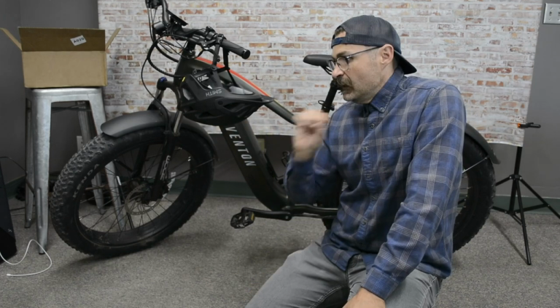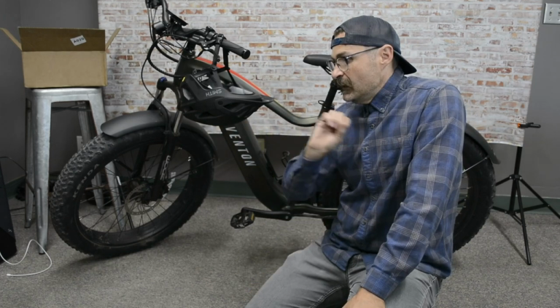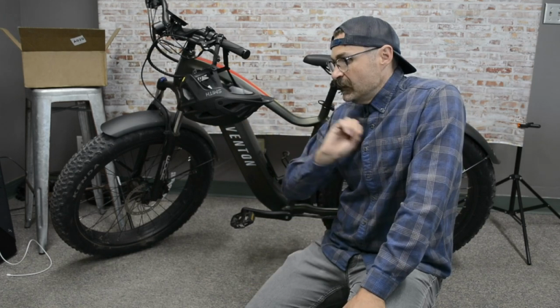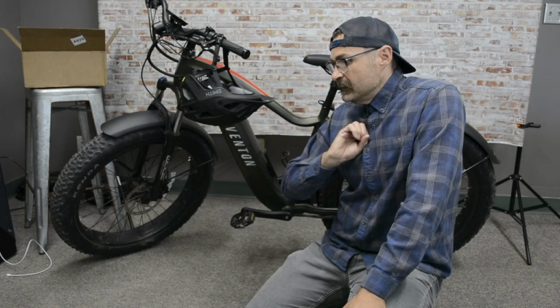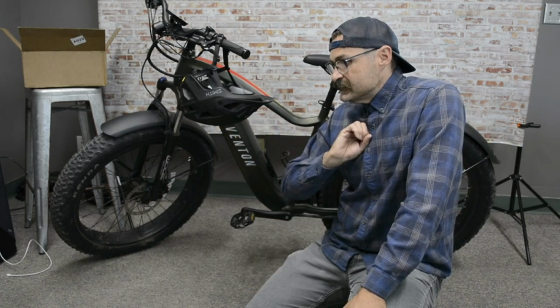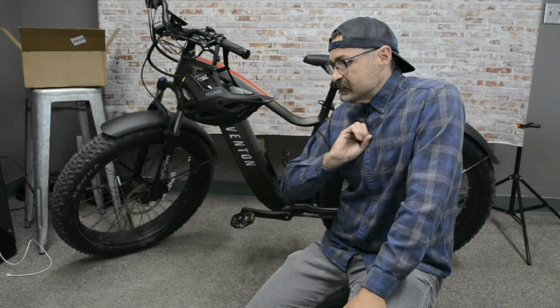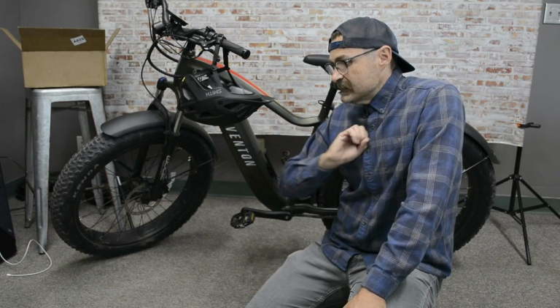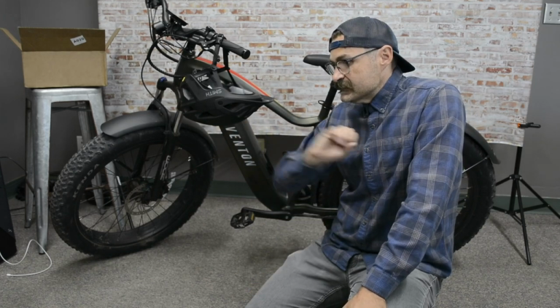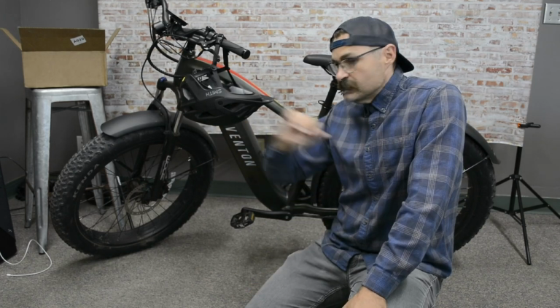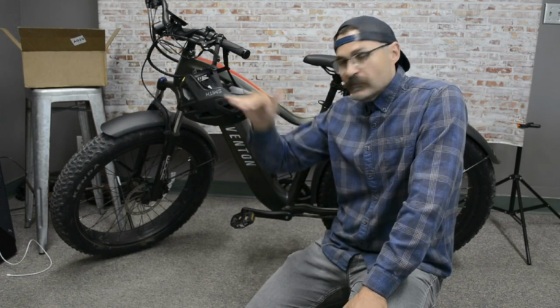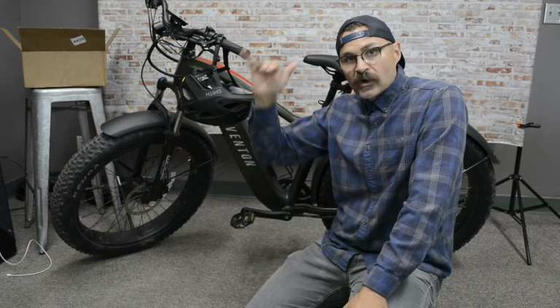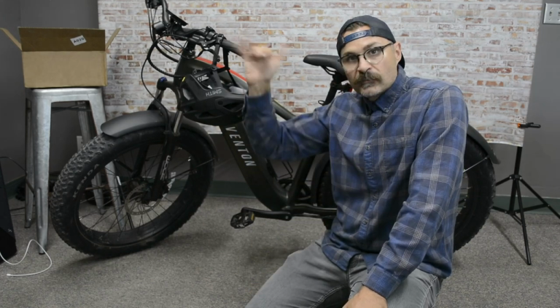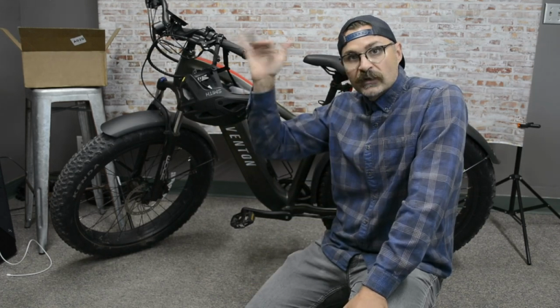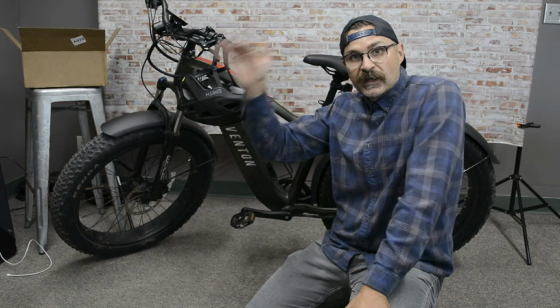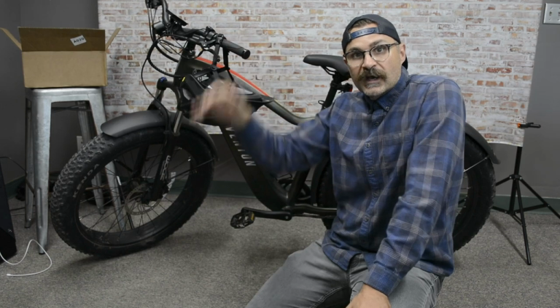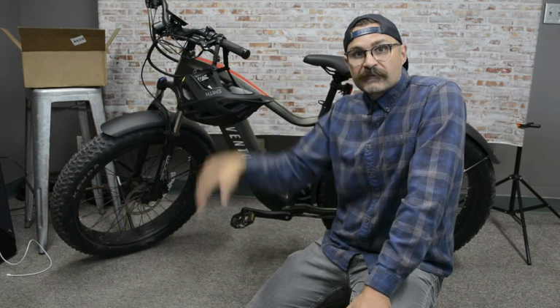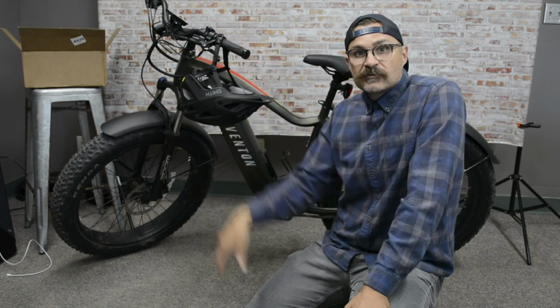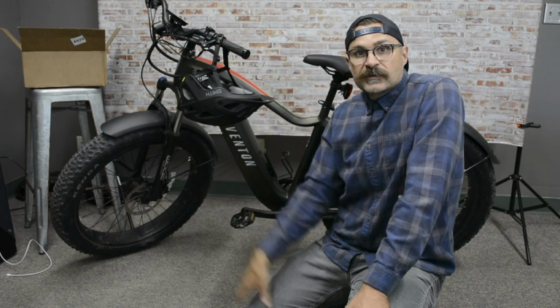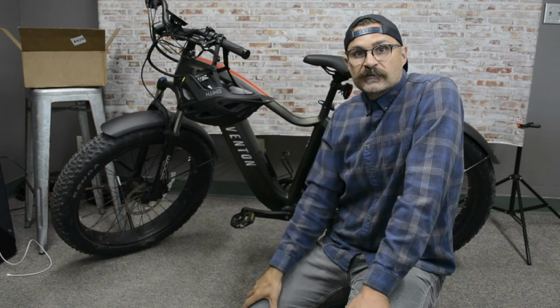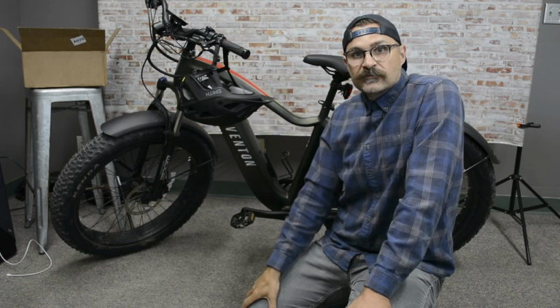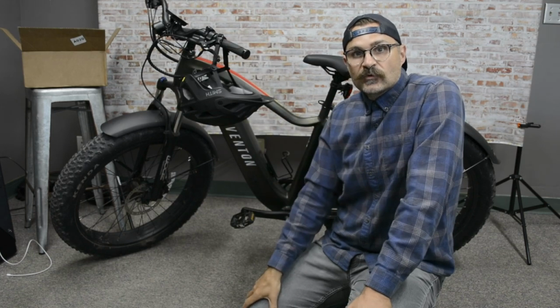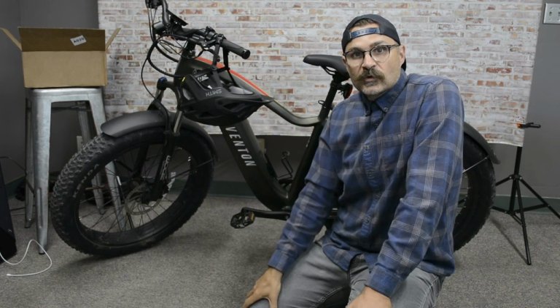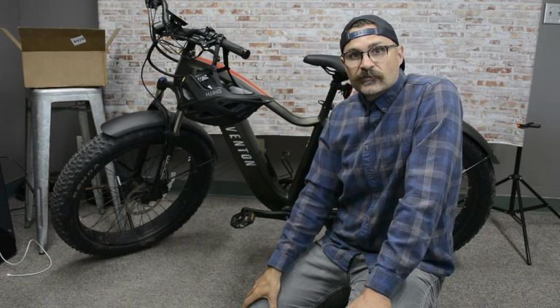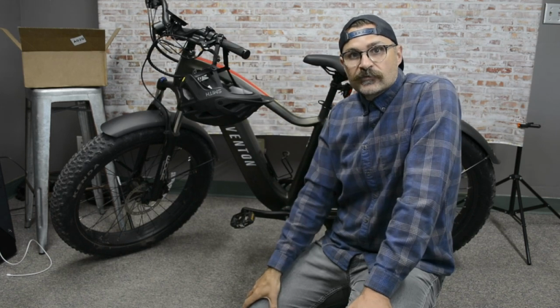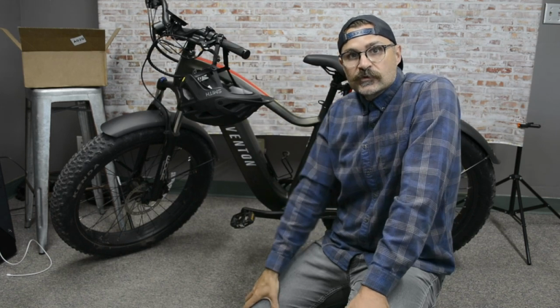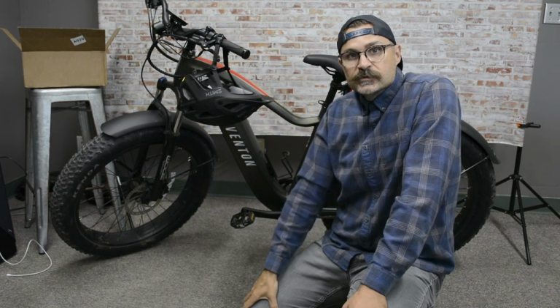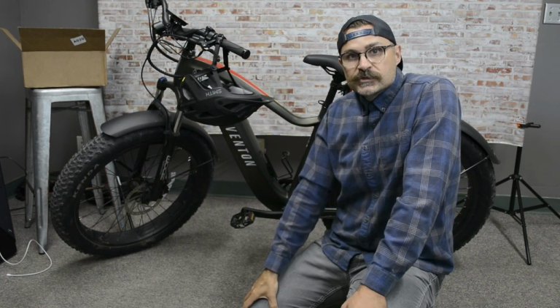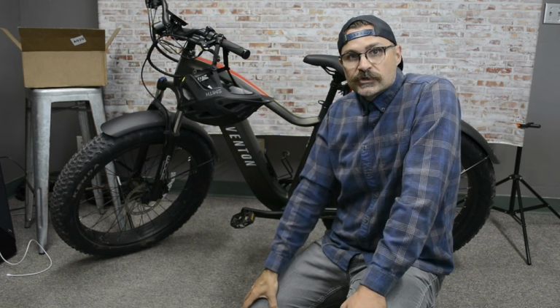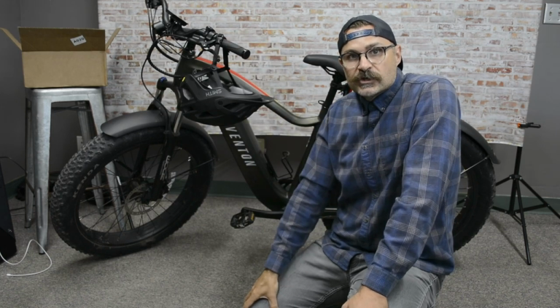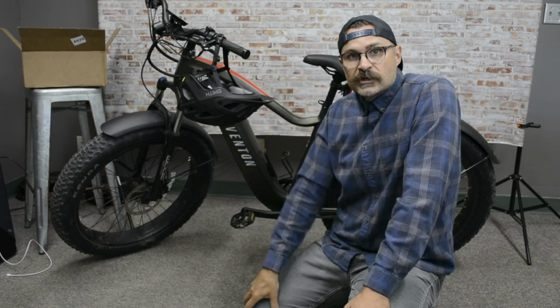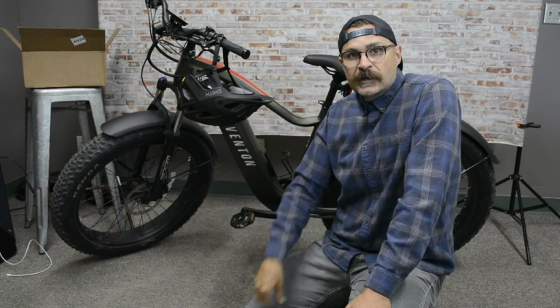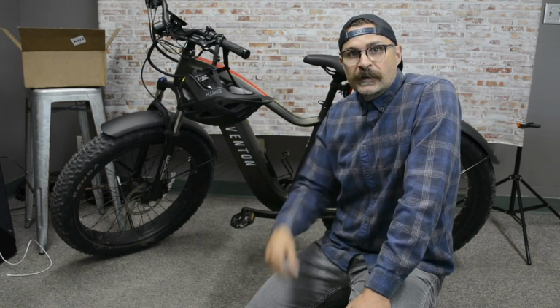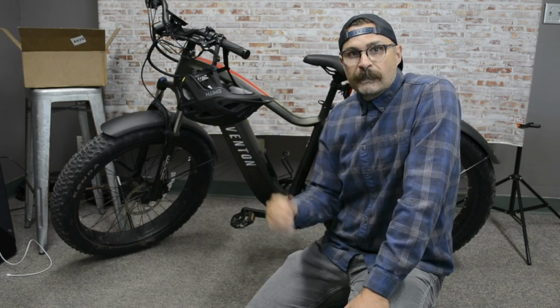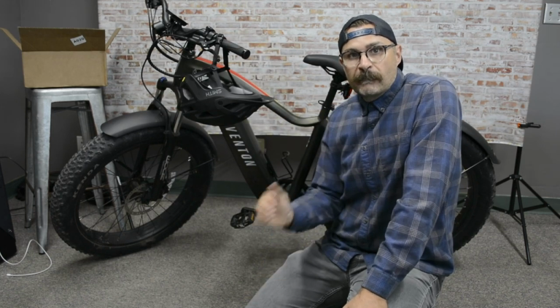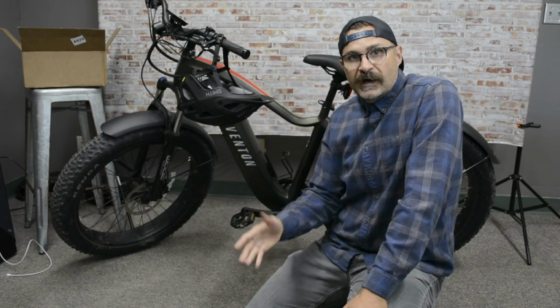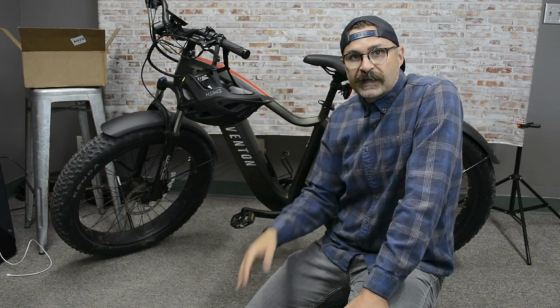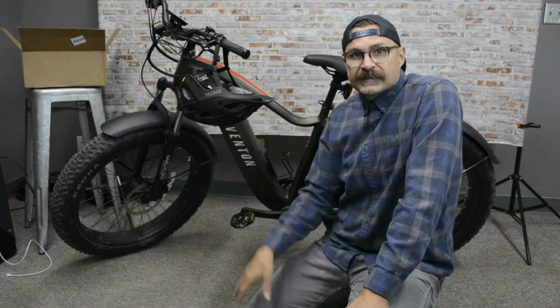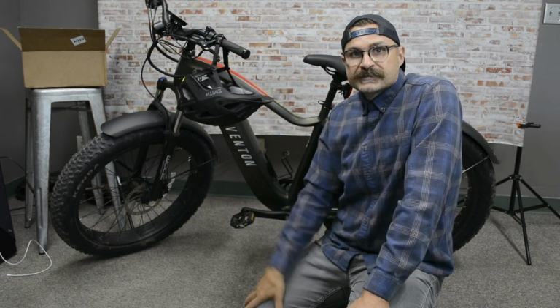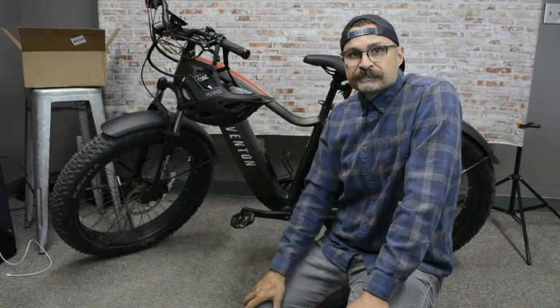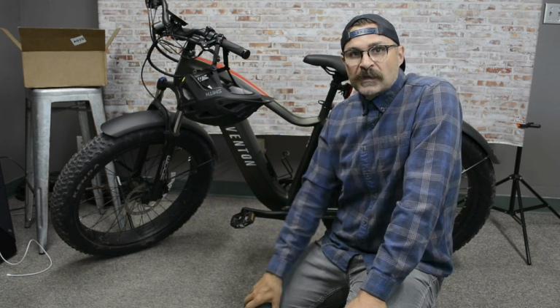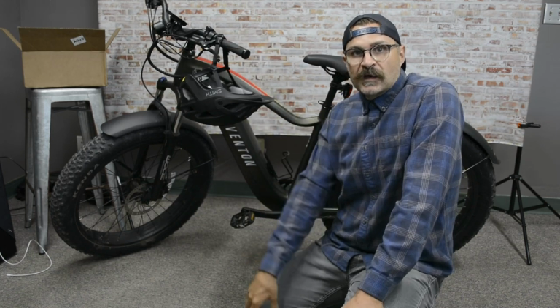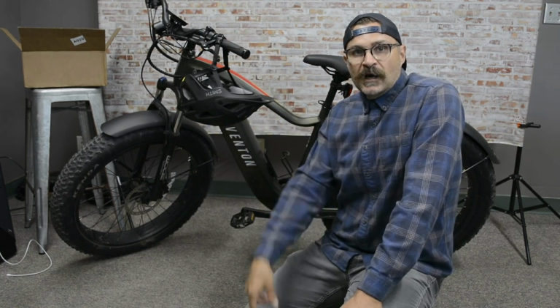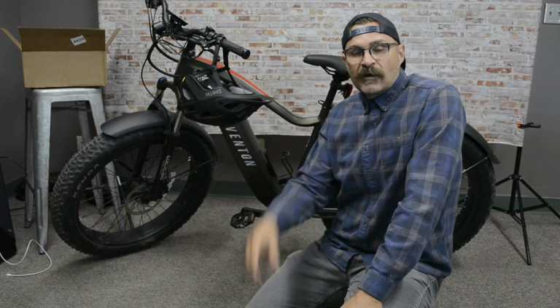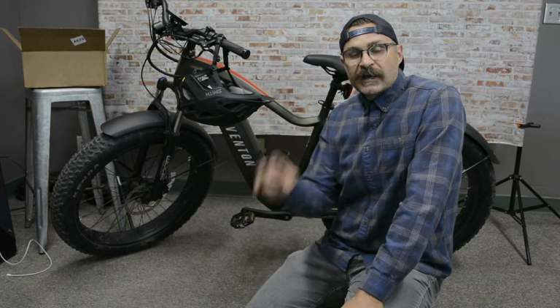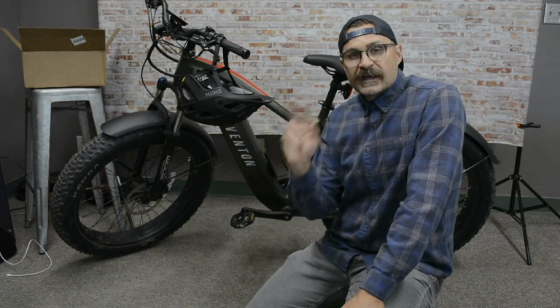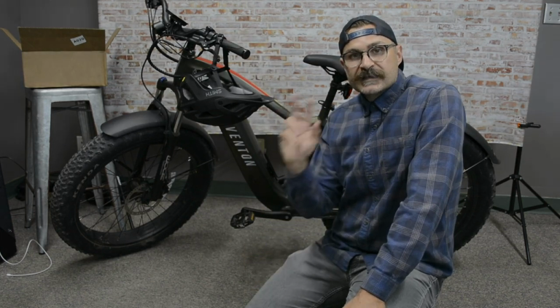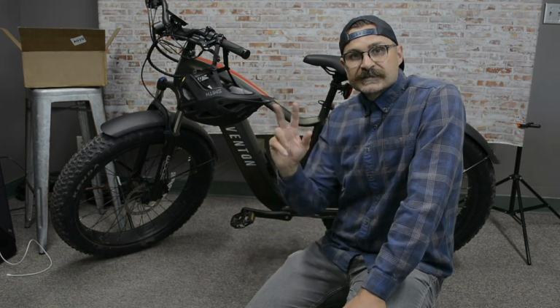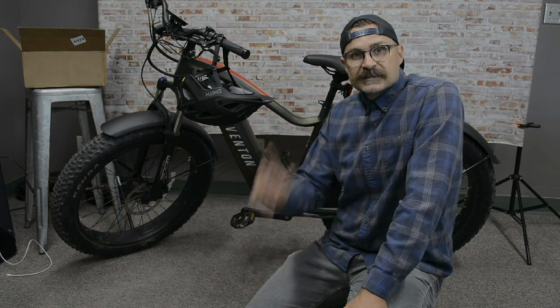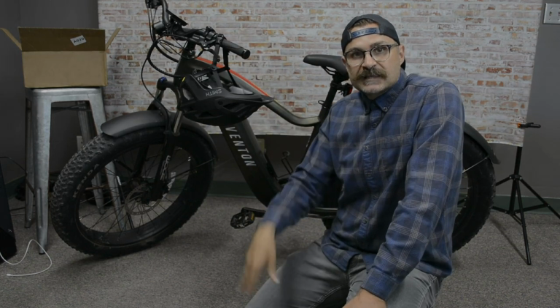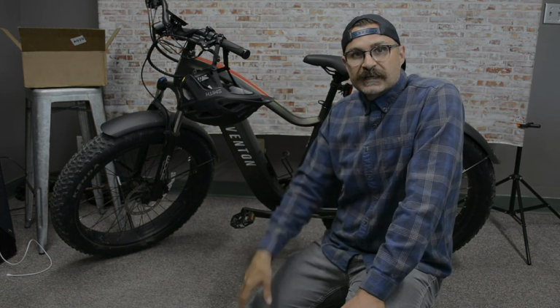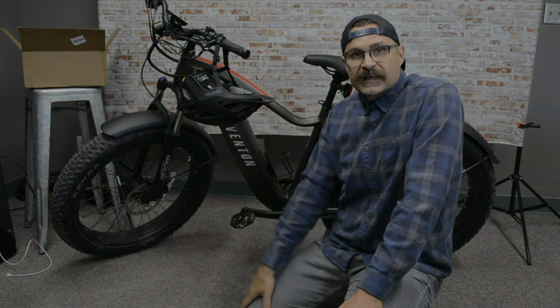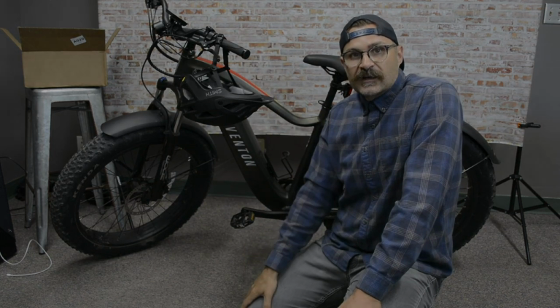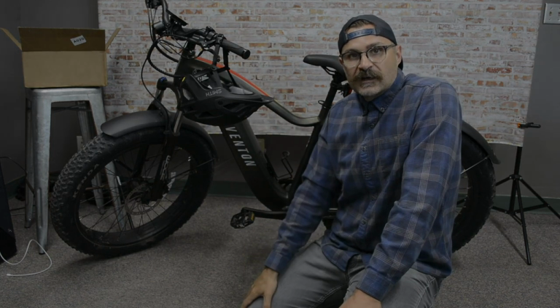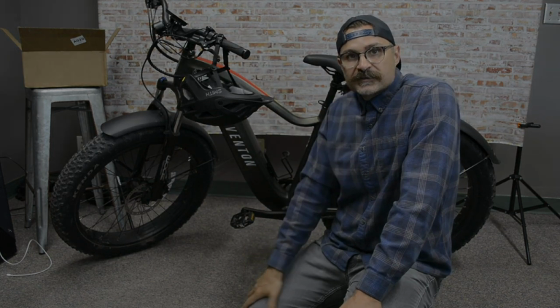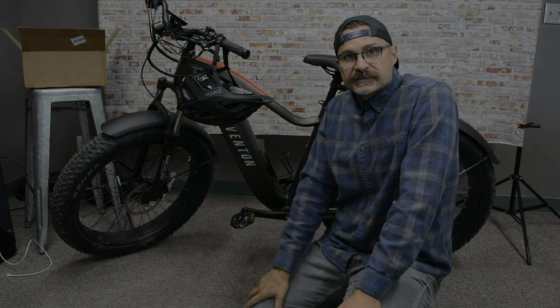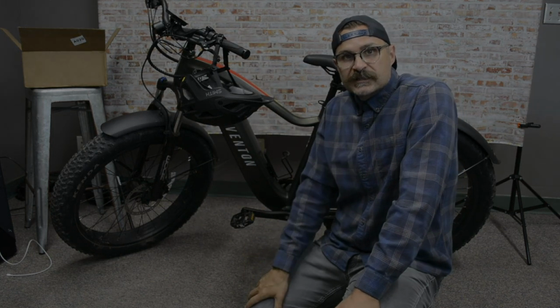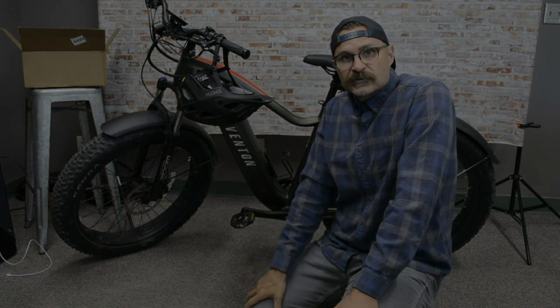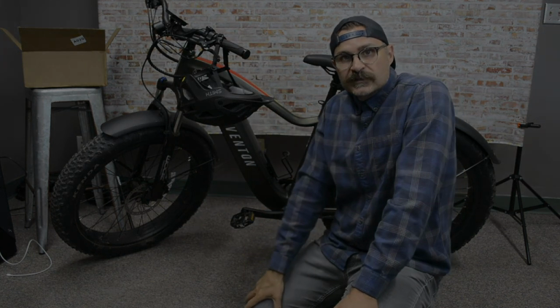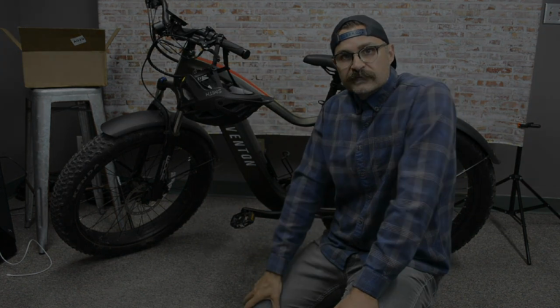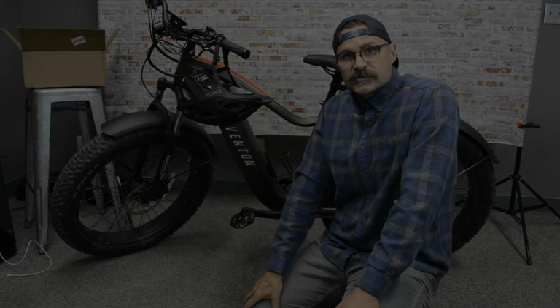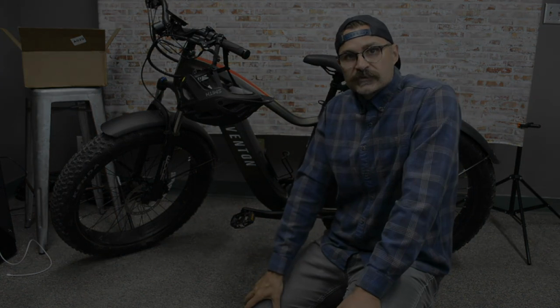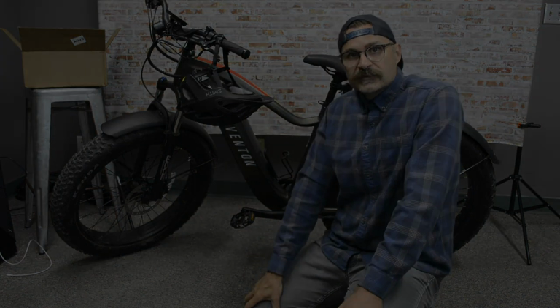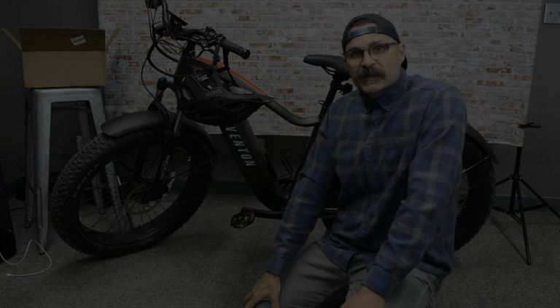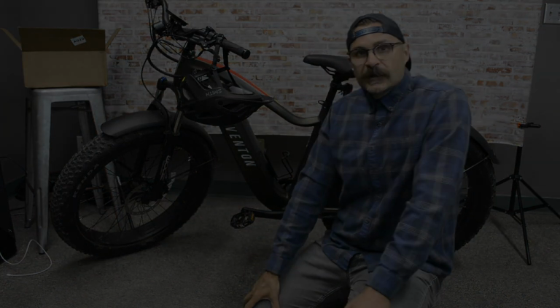It sets the bar pretty high for me for future bikes. Alright guys, take care — I'll see you in a future video.